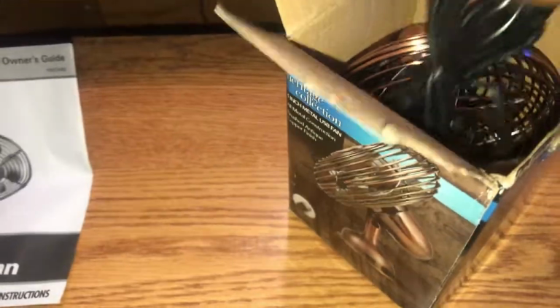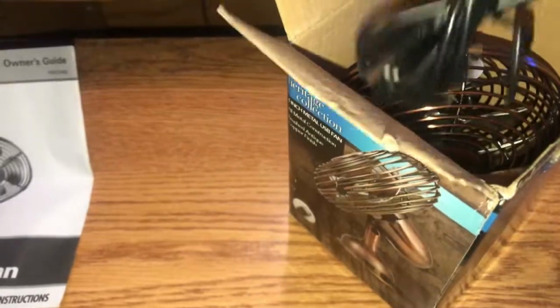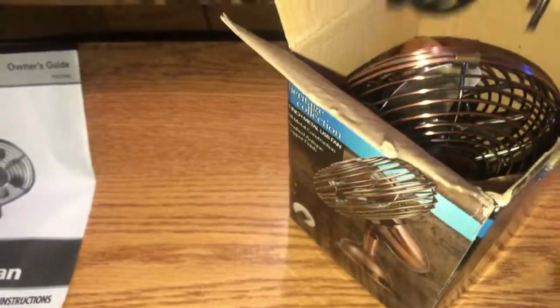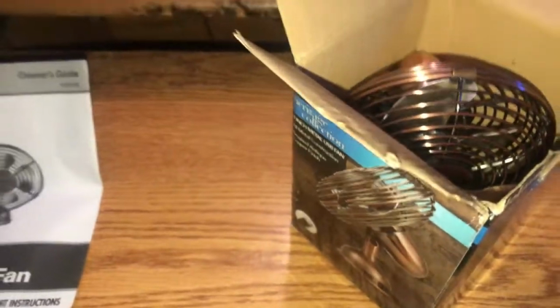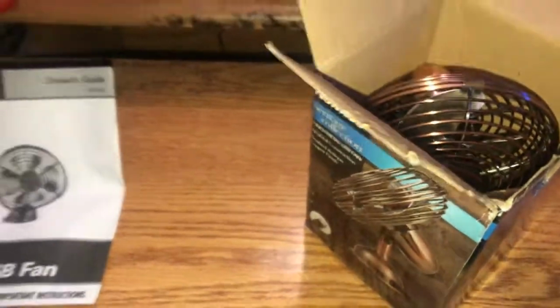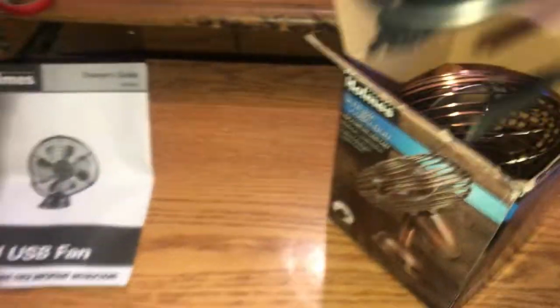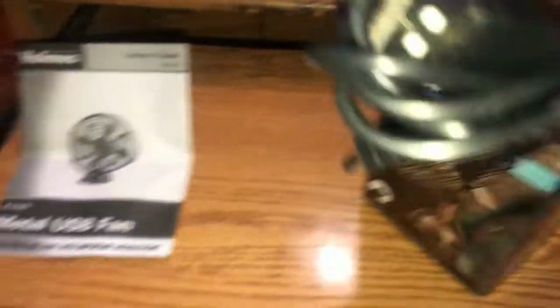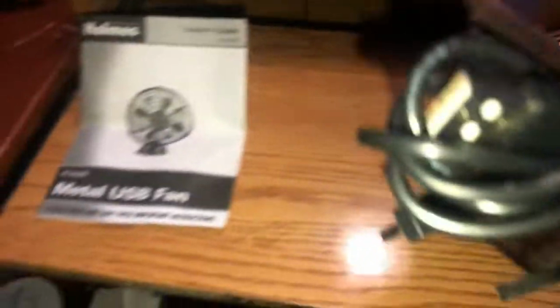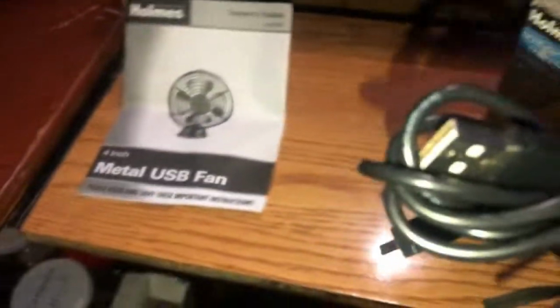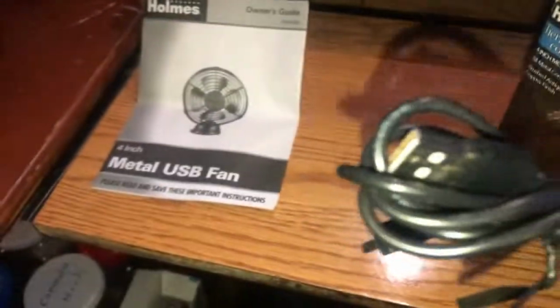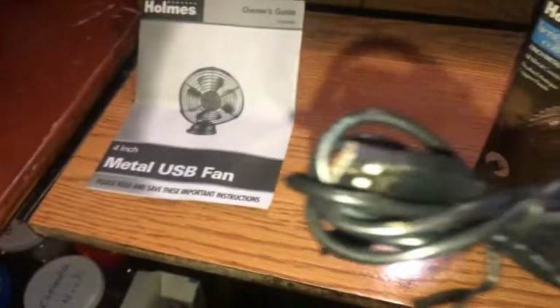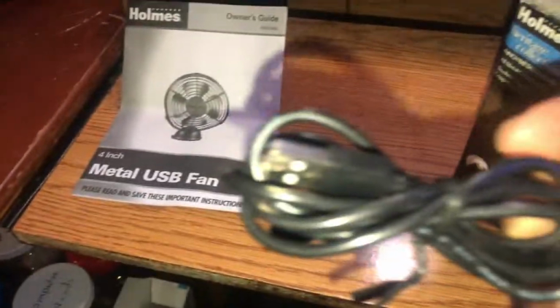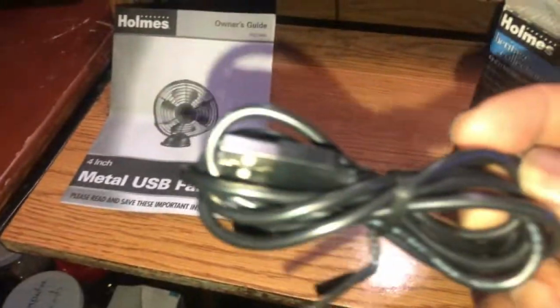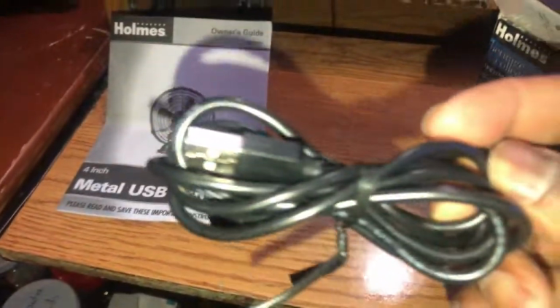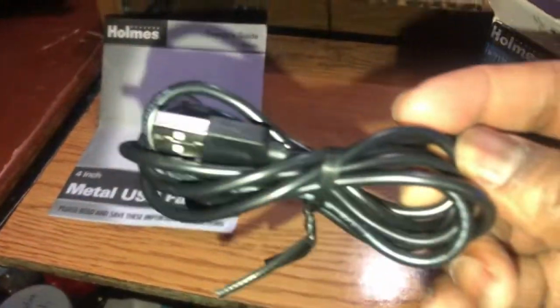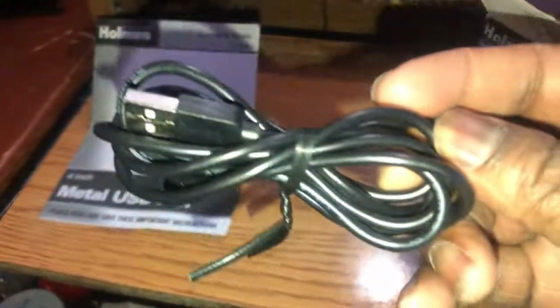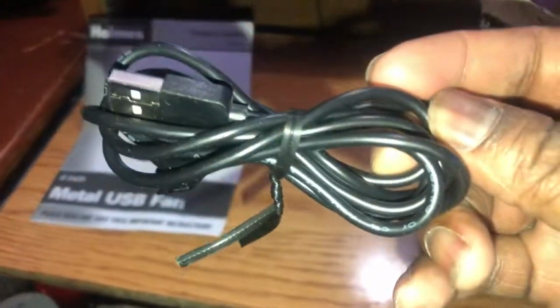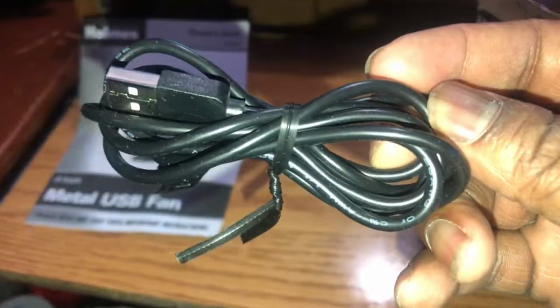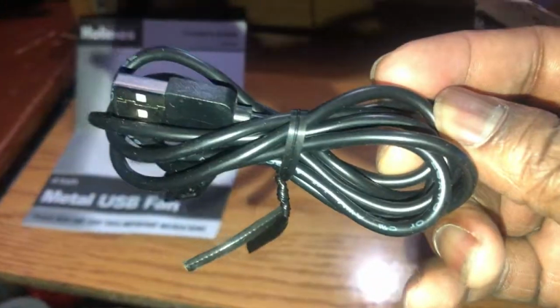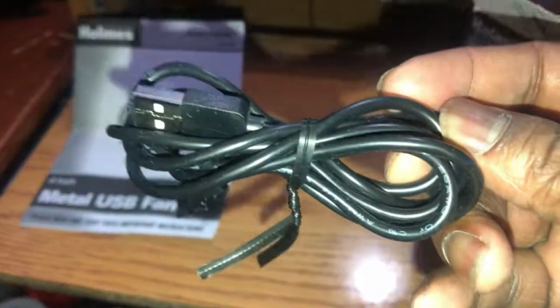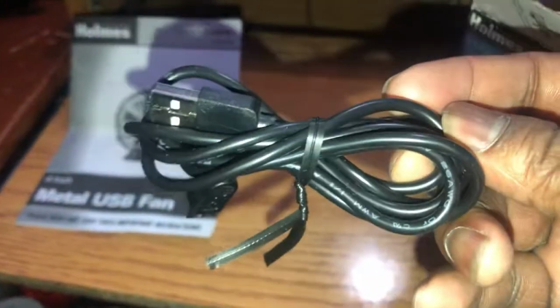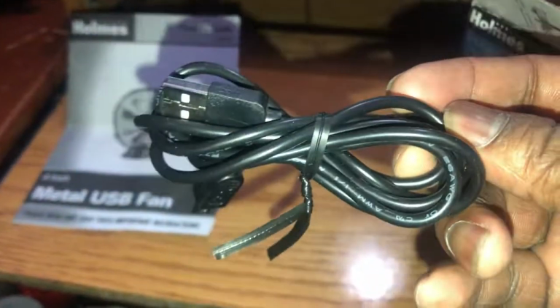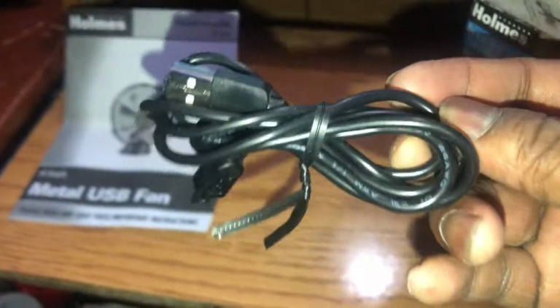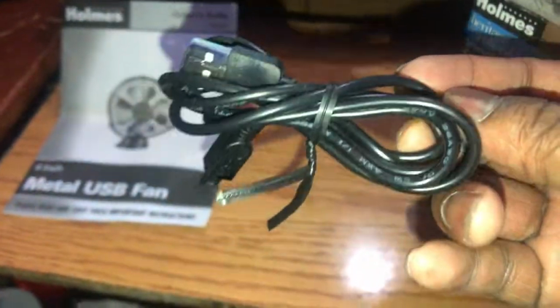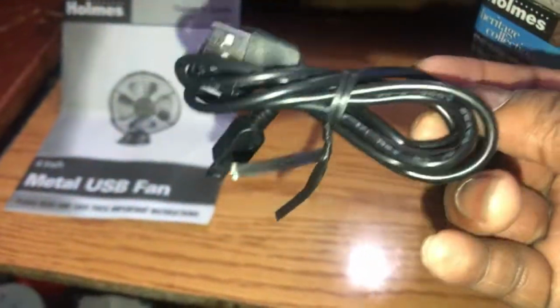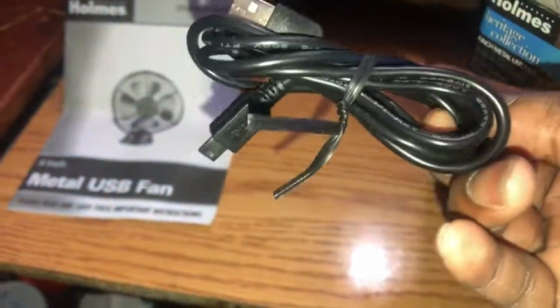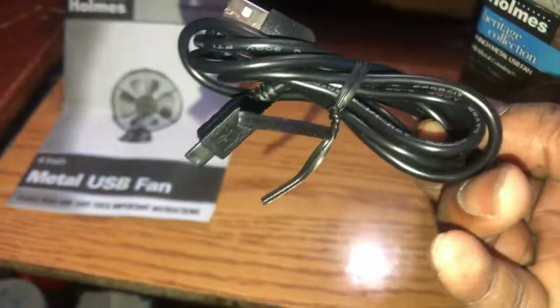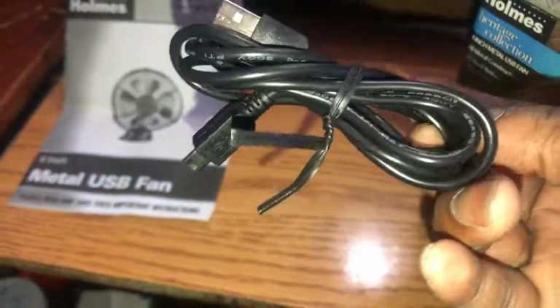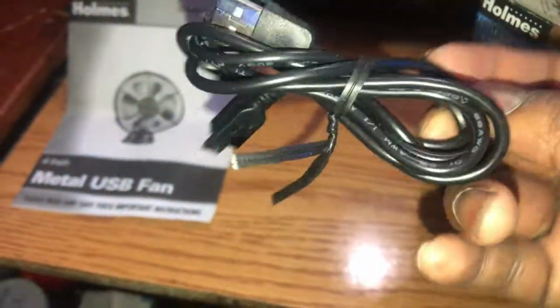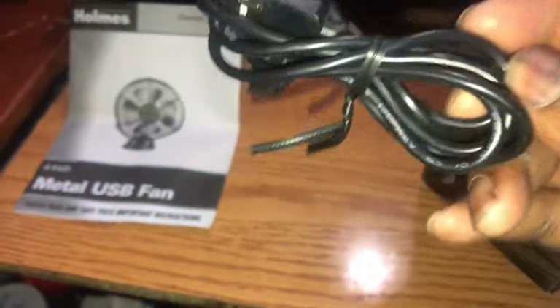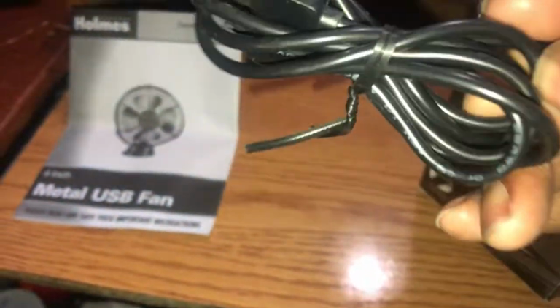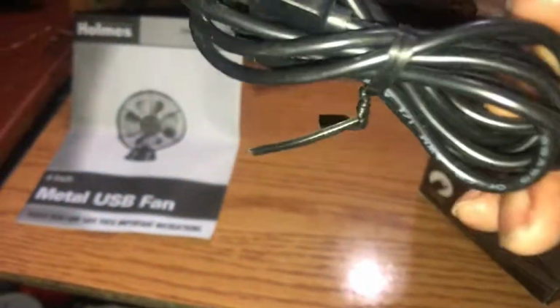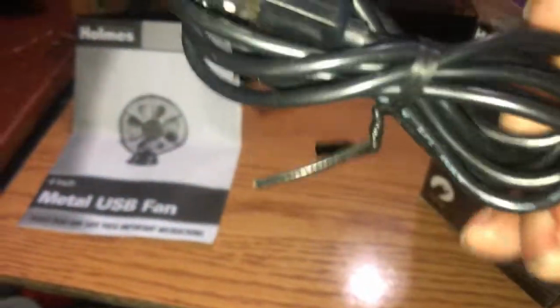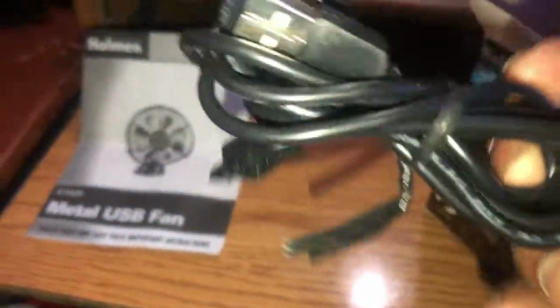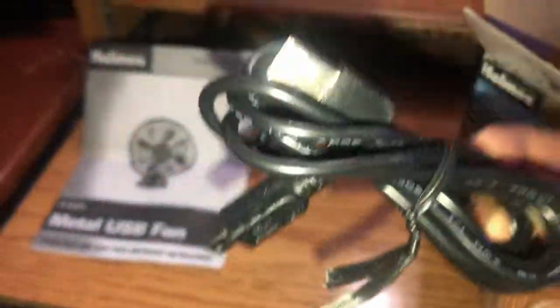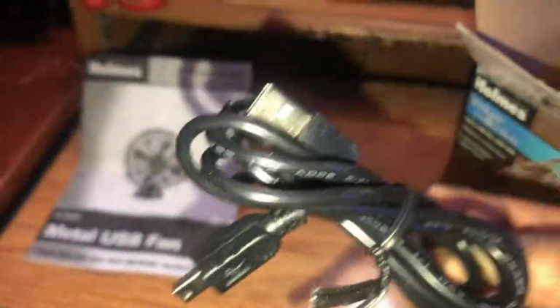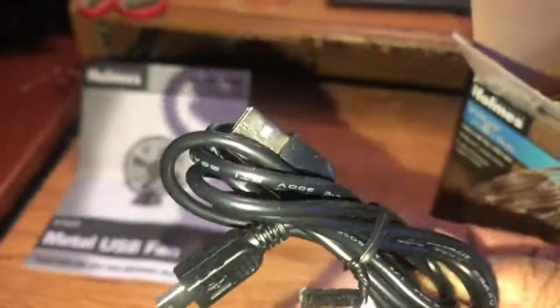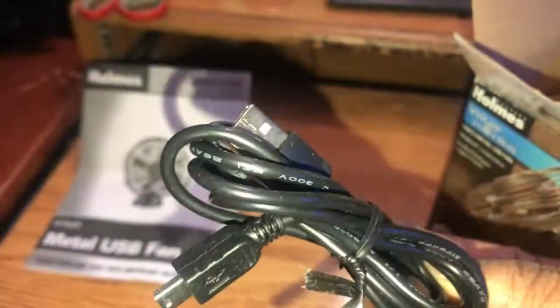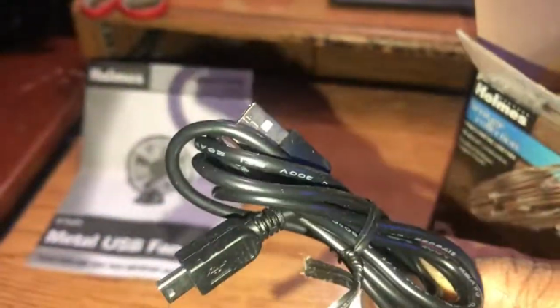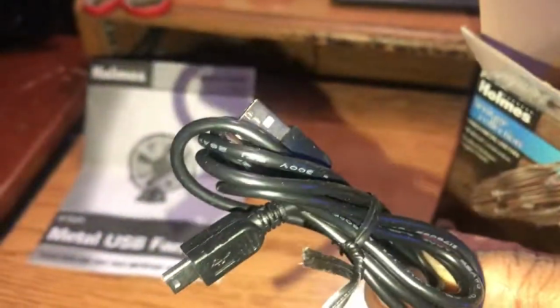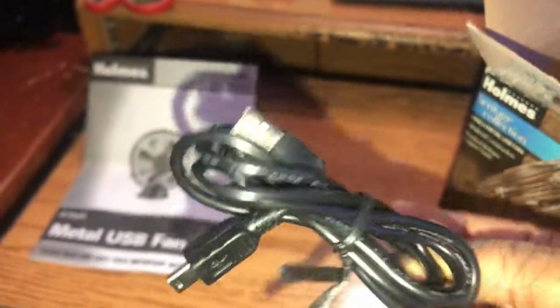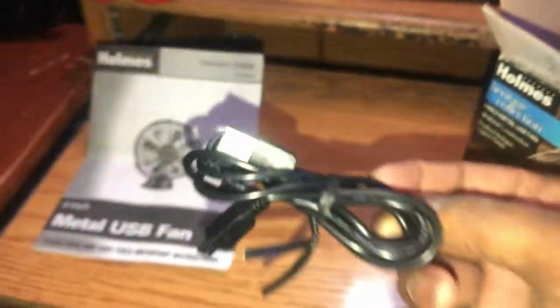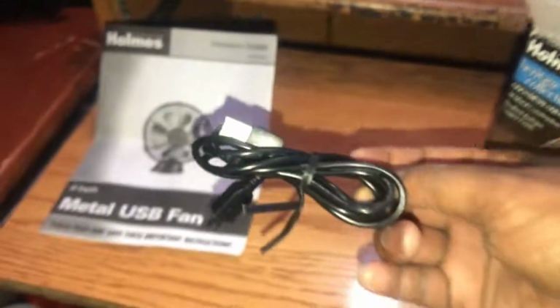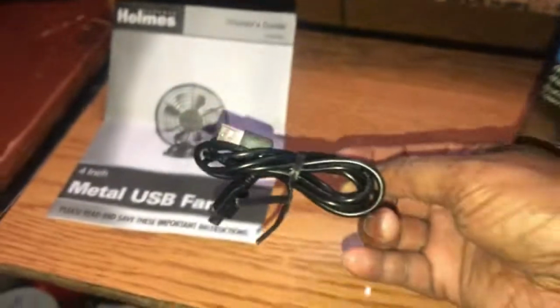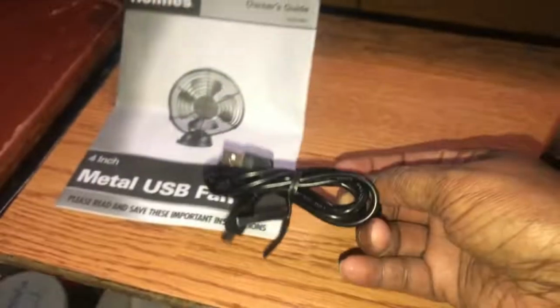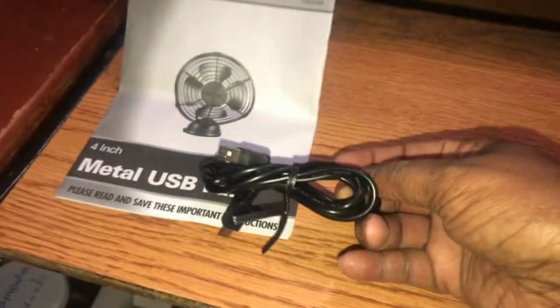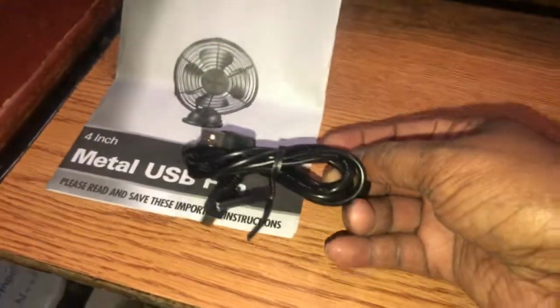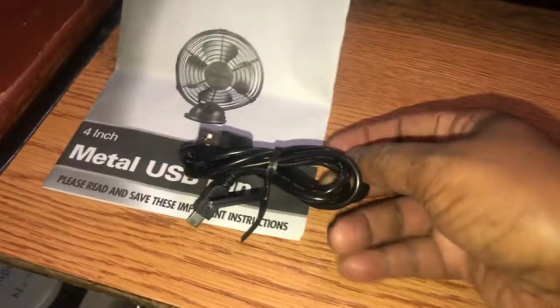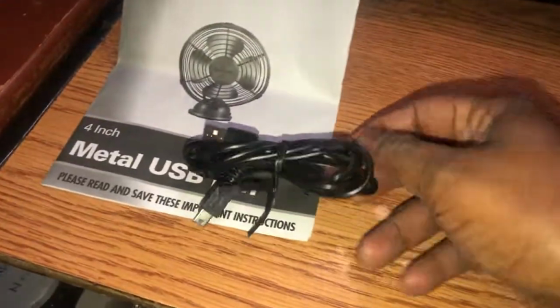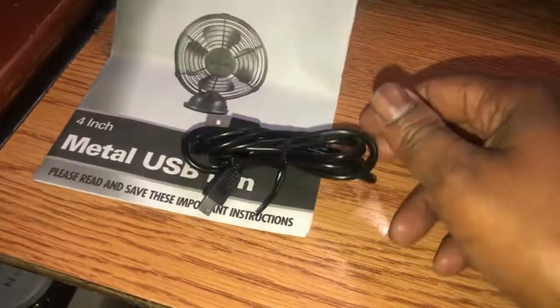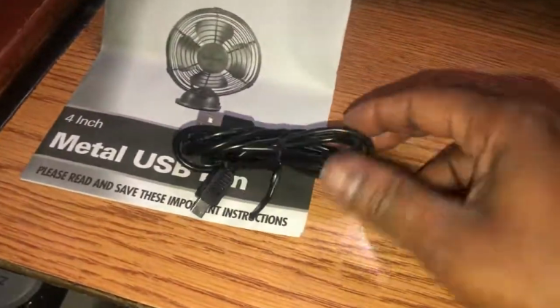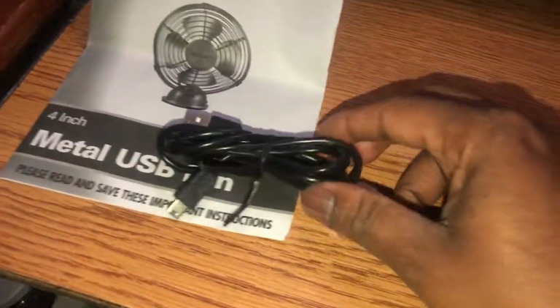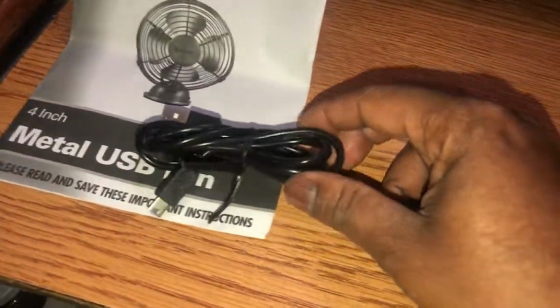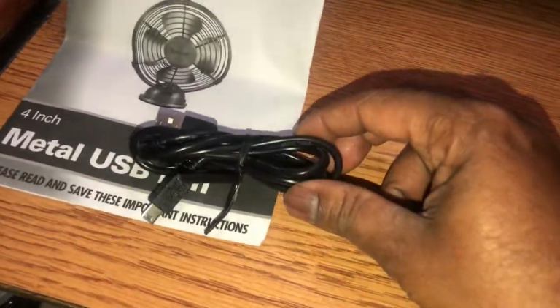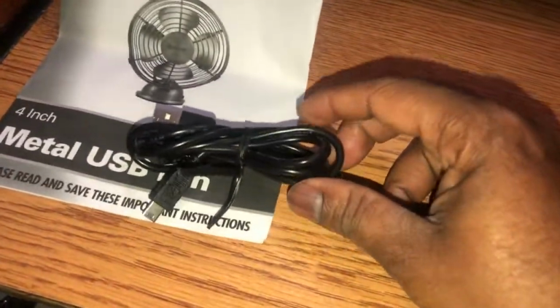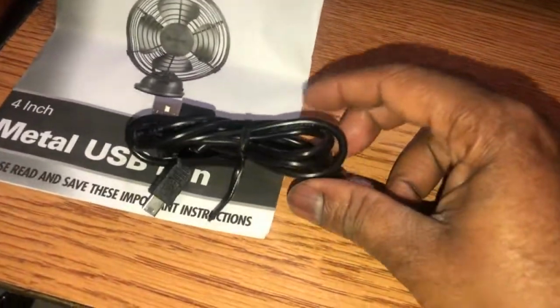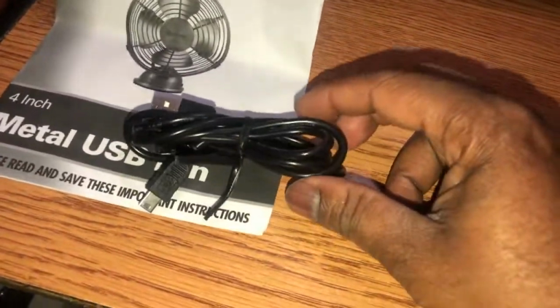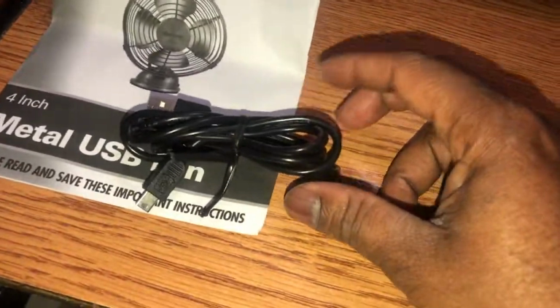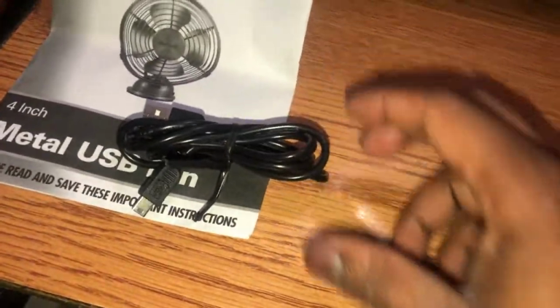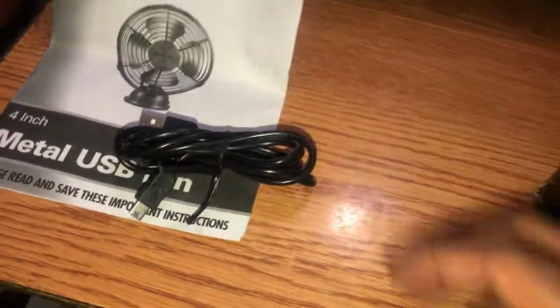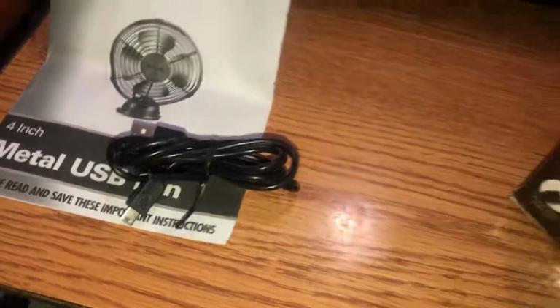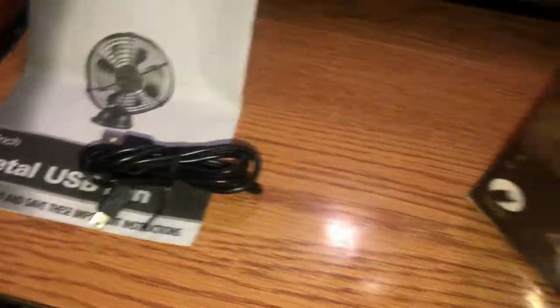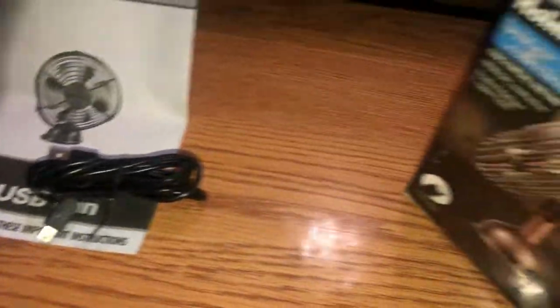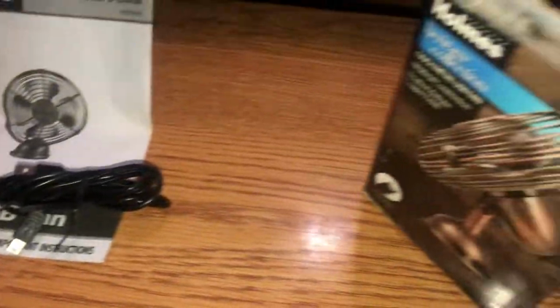Here's the USB connection that it comes with, which is pretty standard. It is pretty thick — I like that.